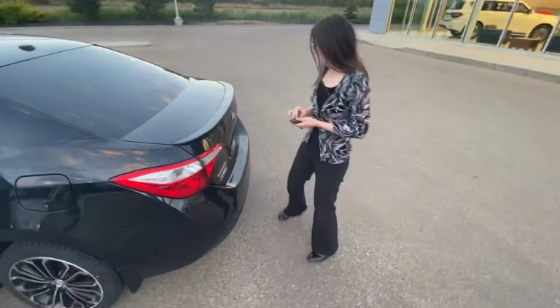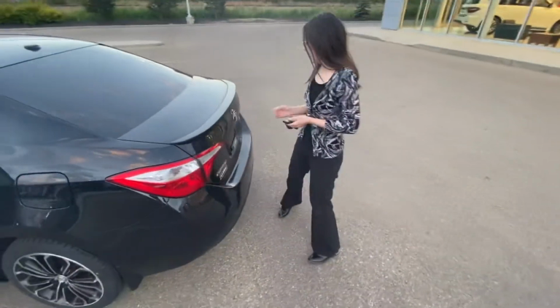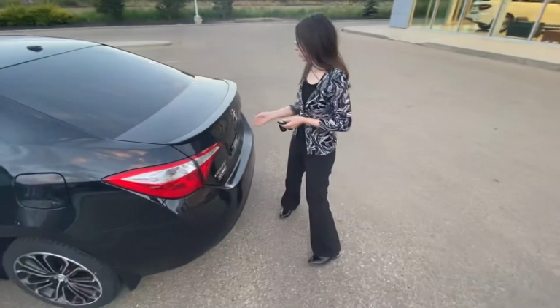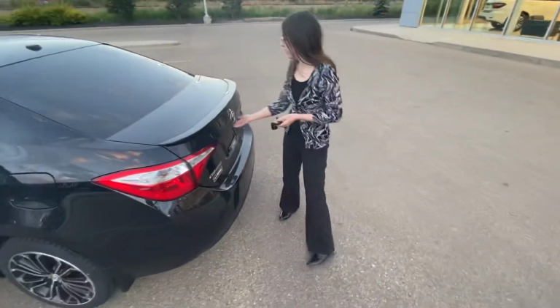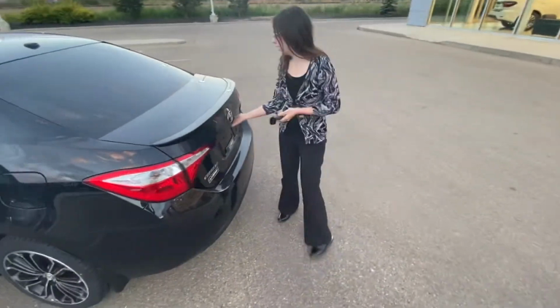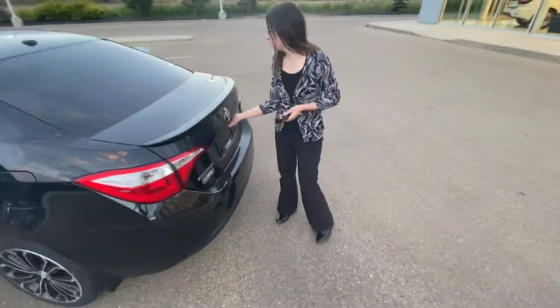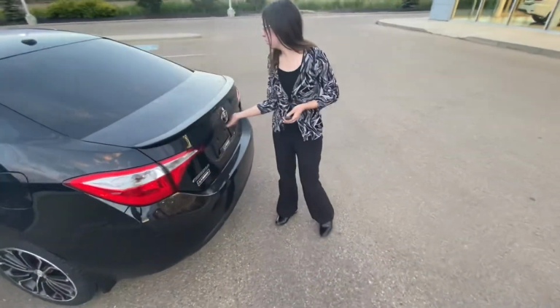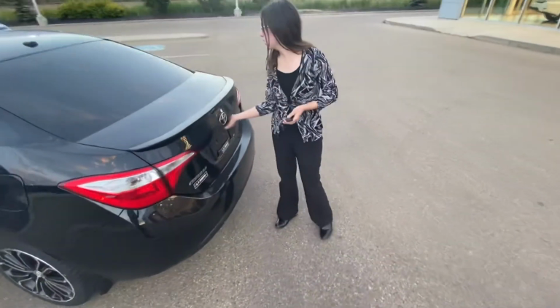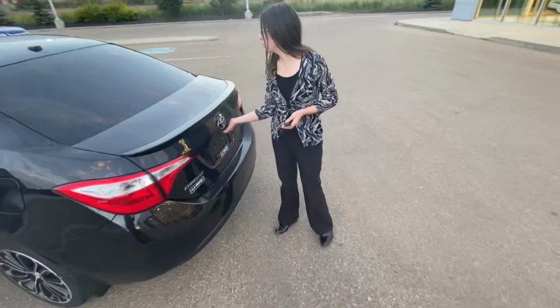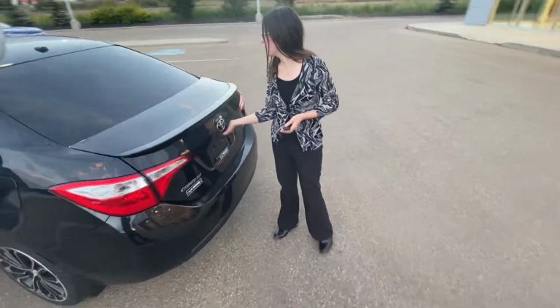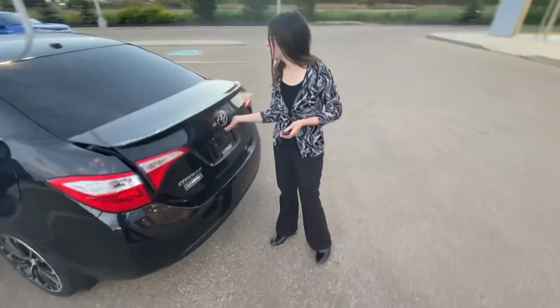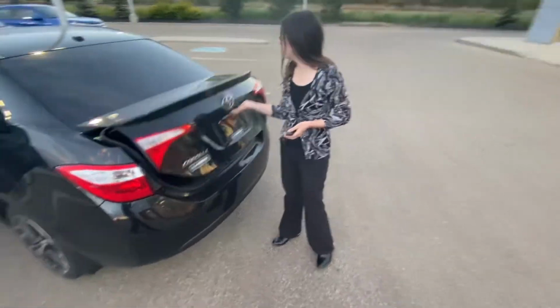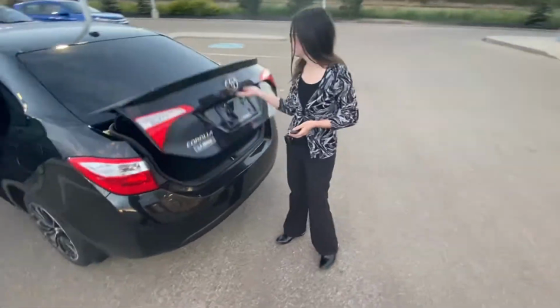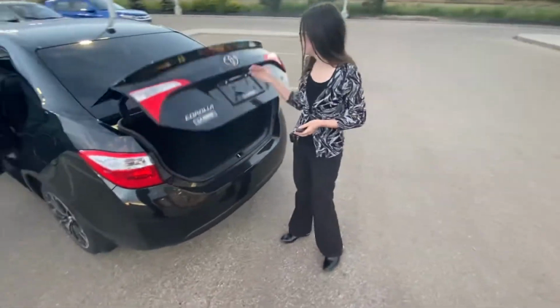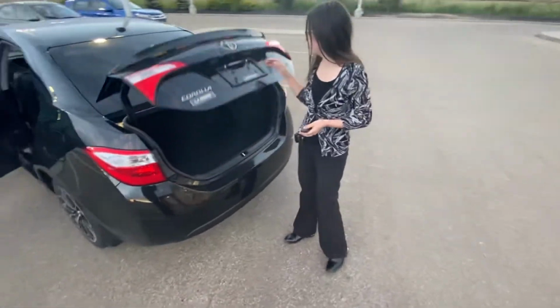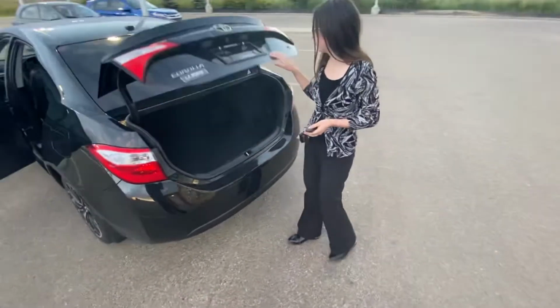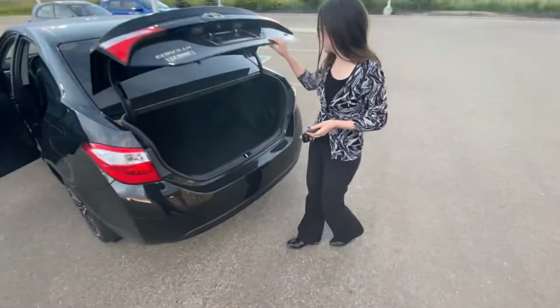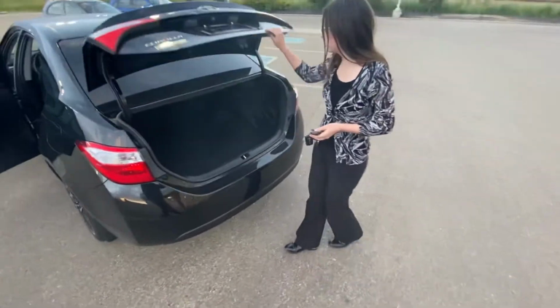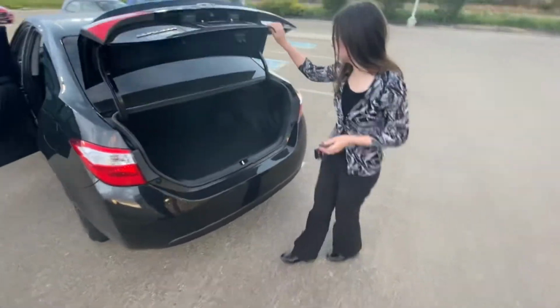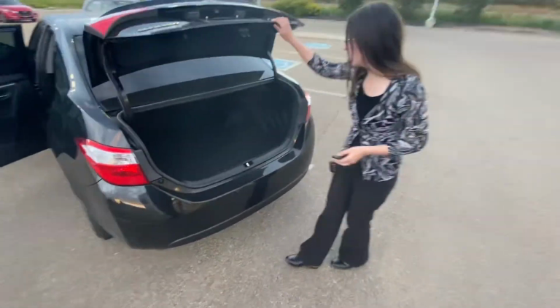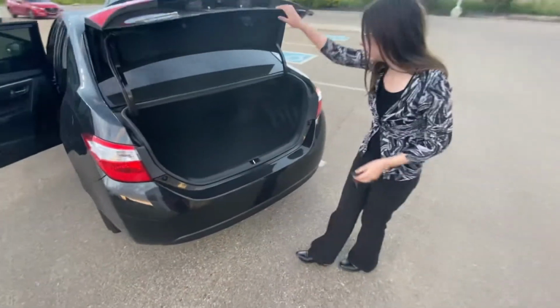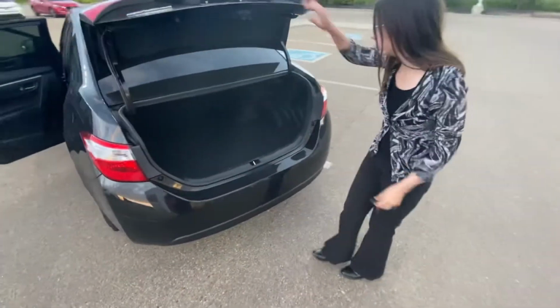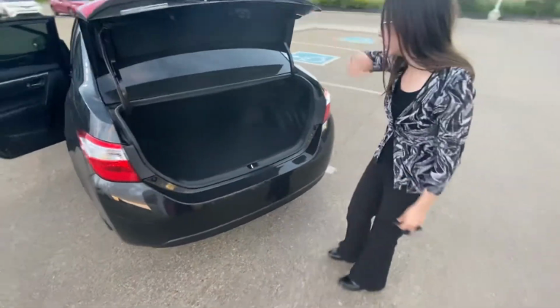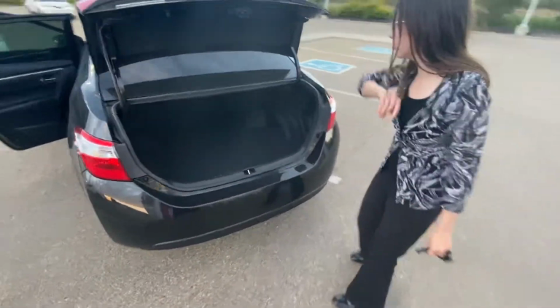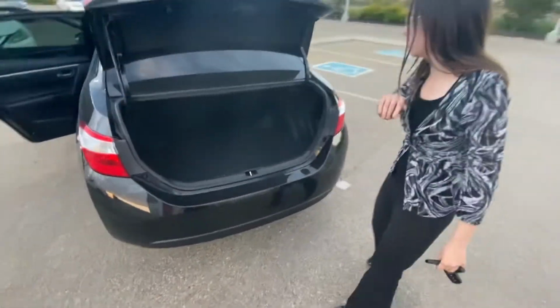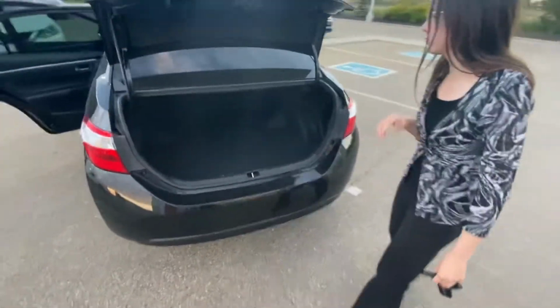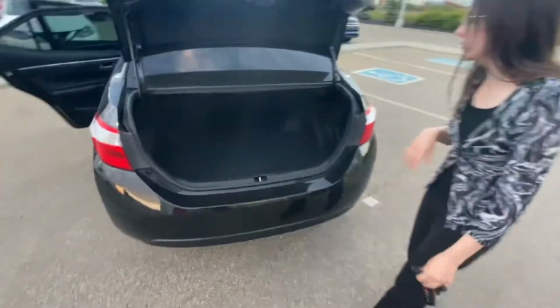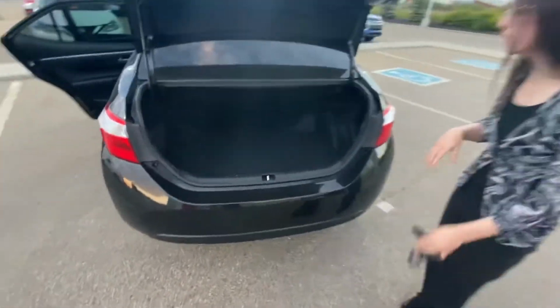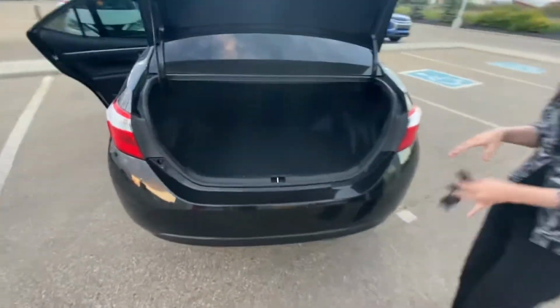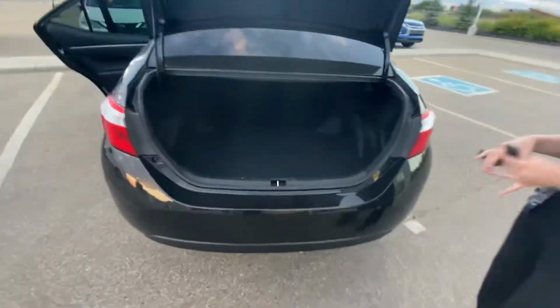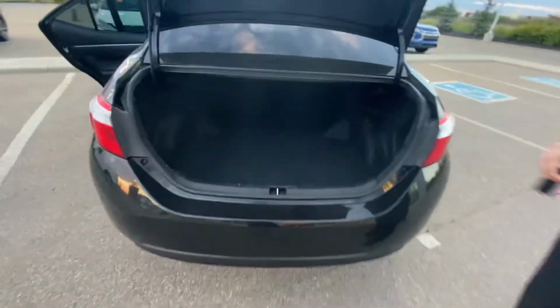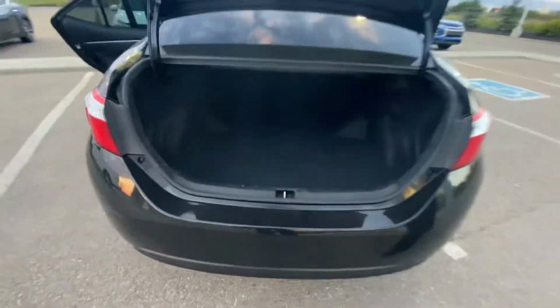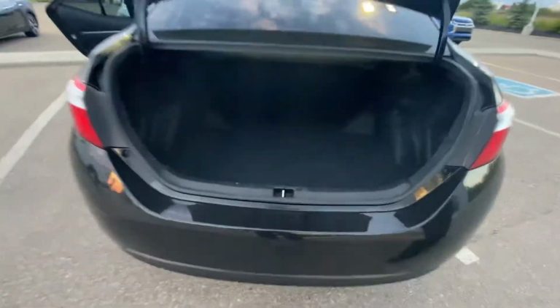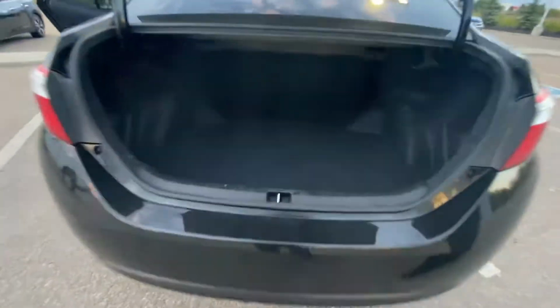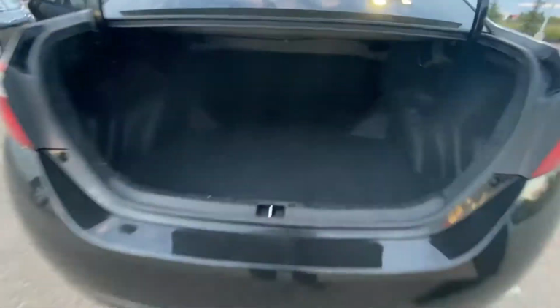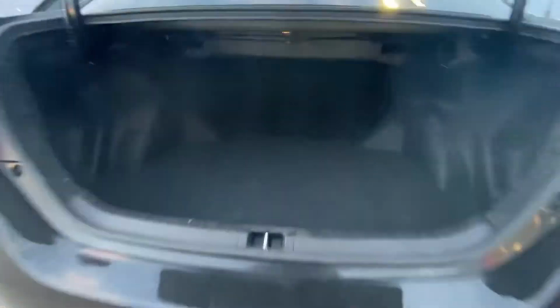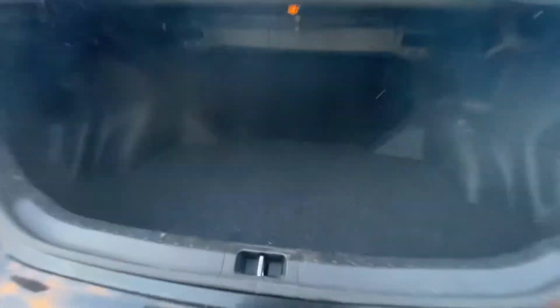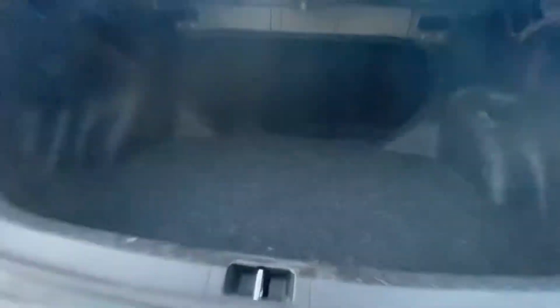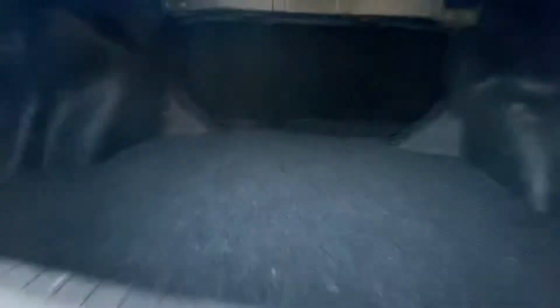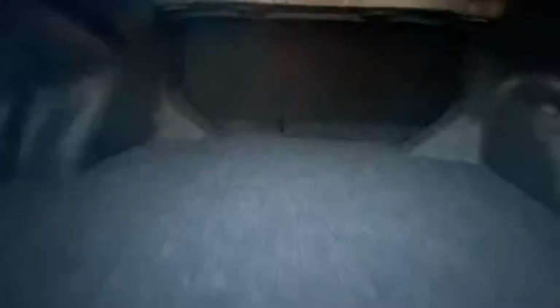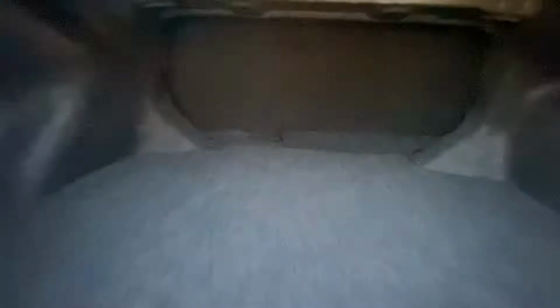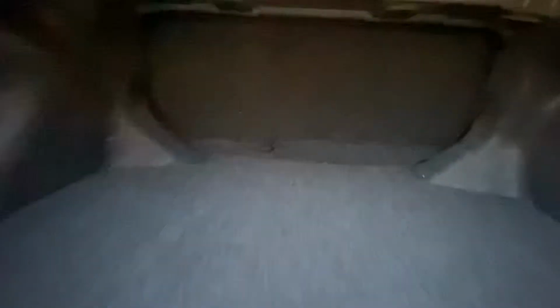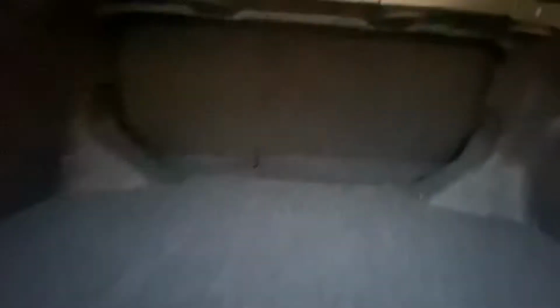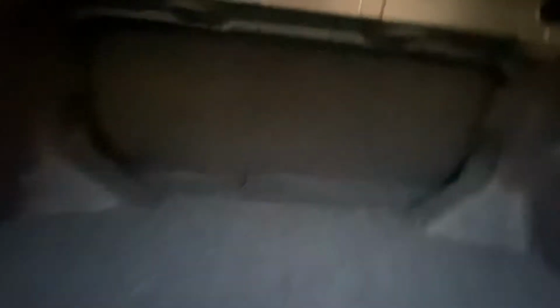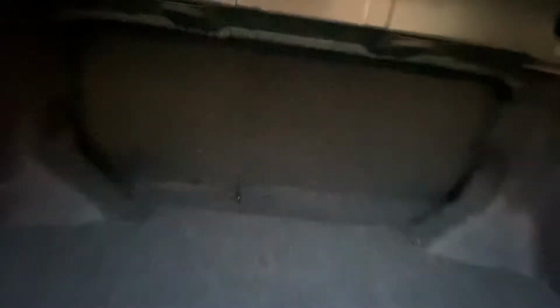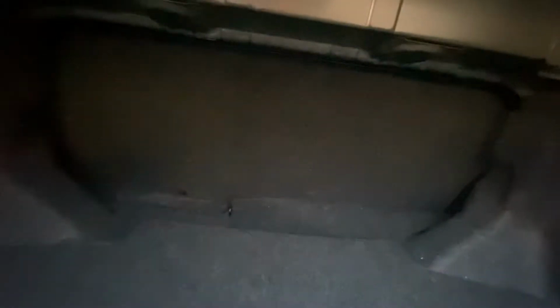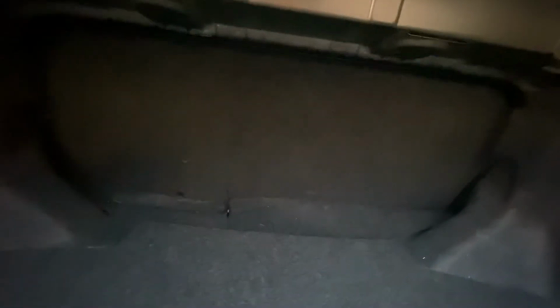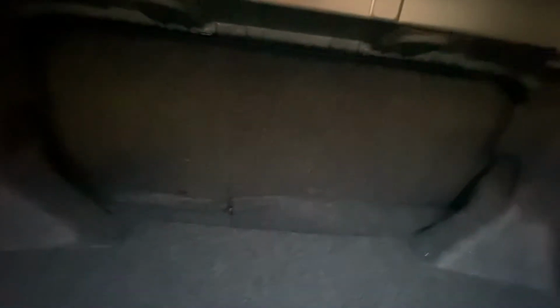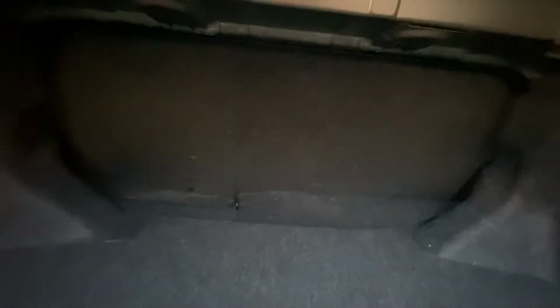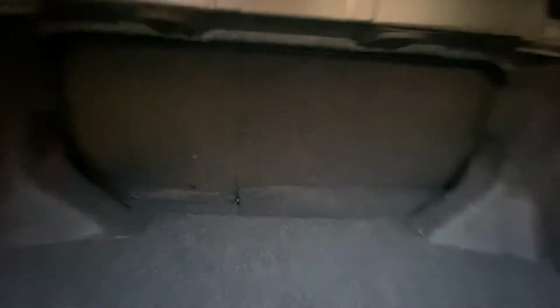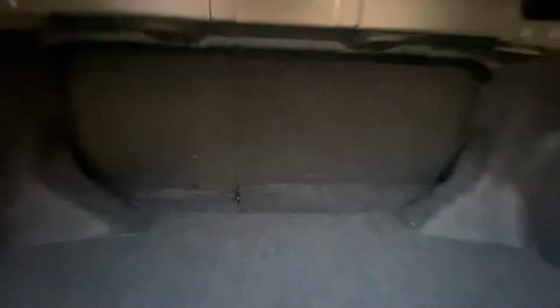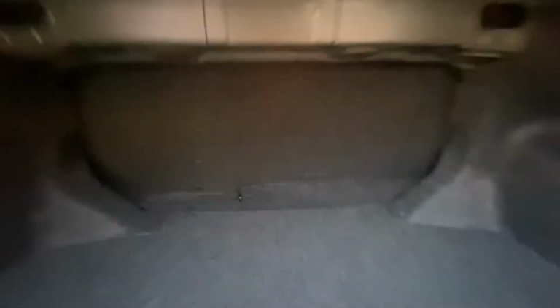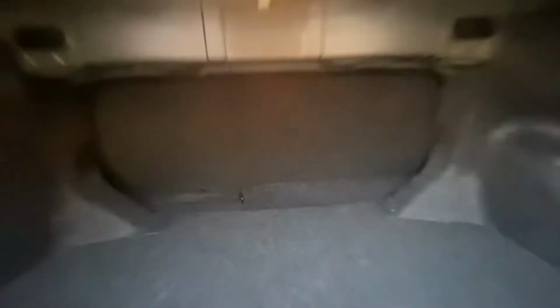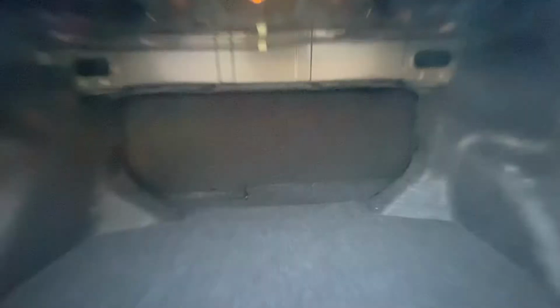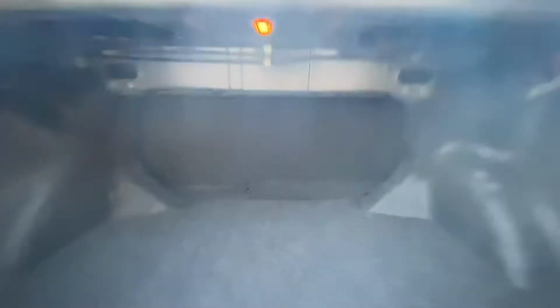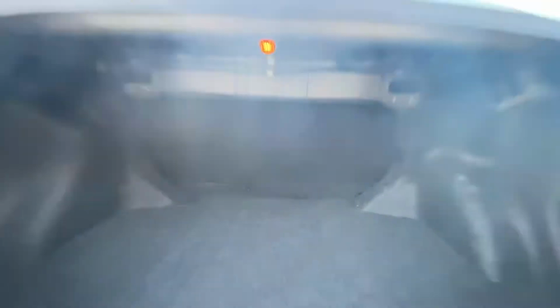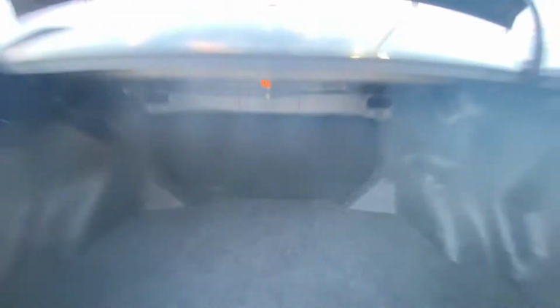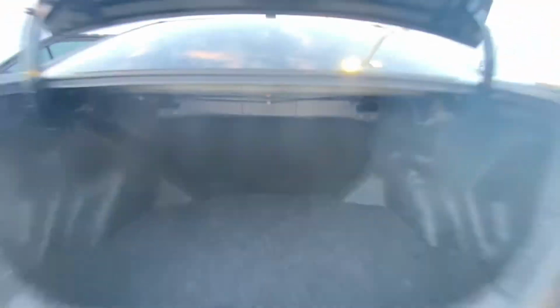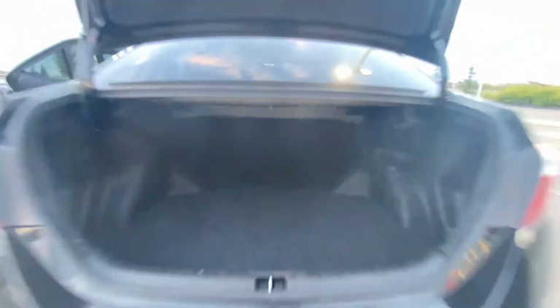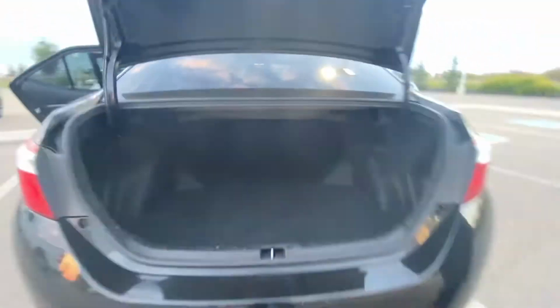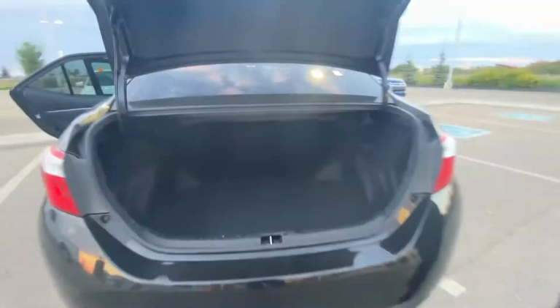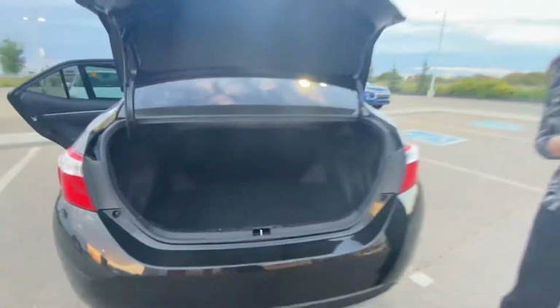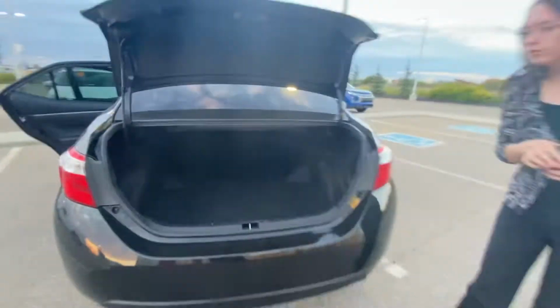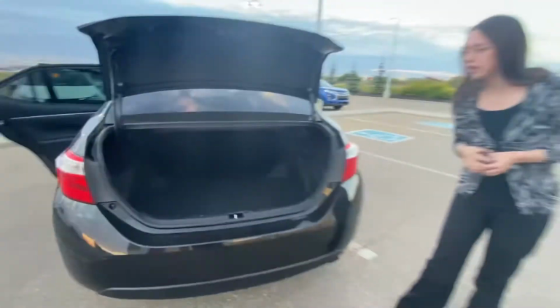Now taking a peek back here, you do have a lot of trunk space for the size of vehicle — lots of space for luggage, groceries, anything you need.